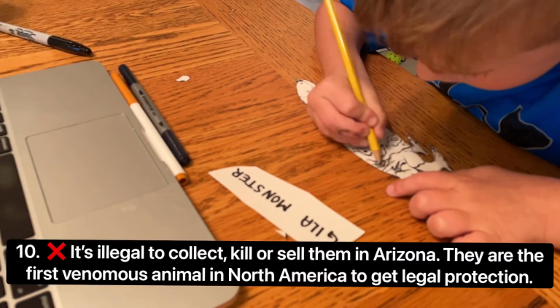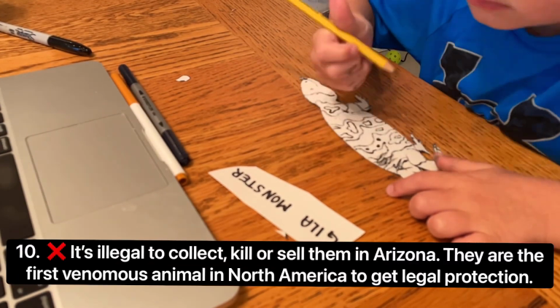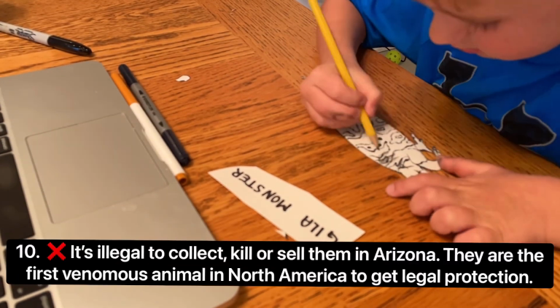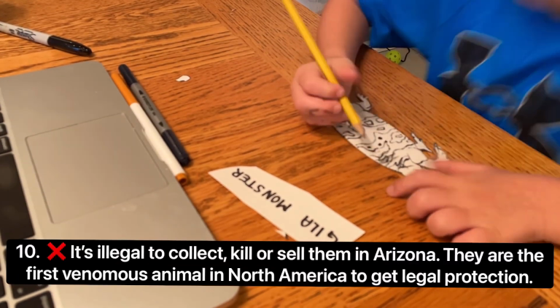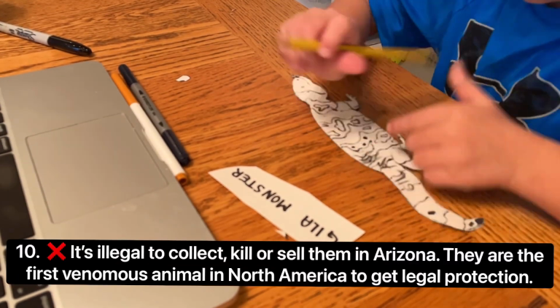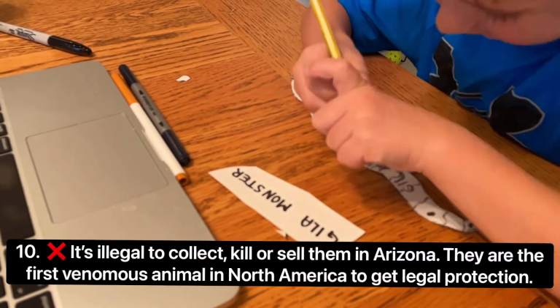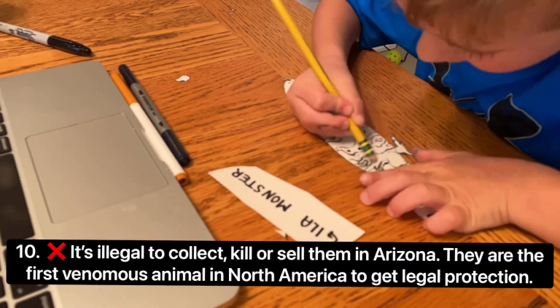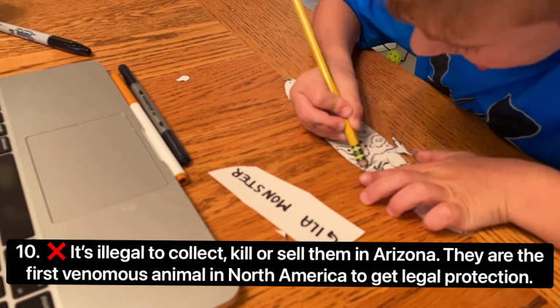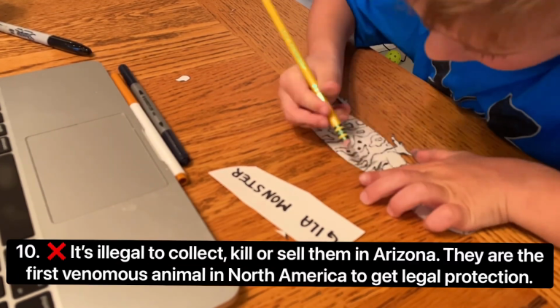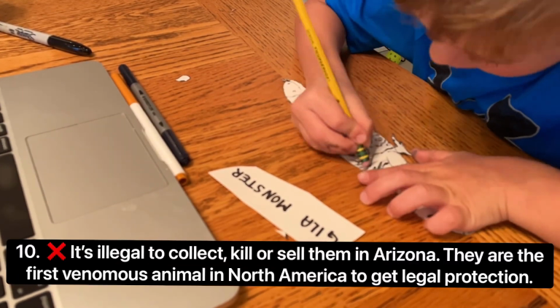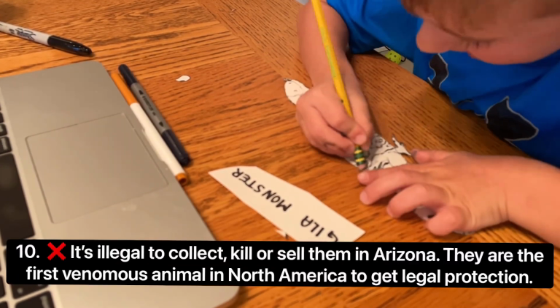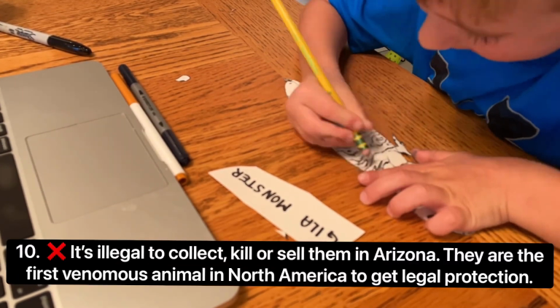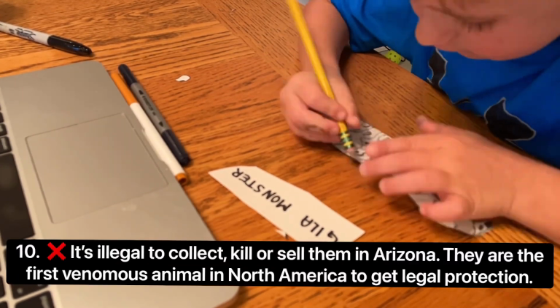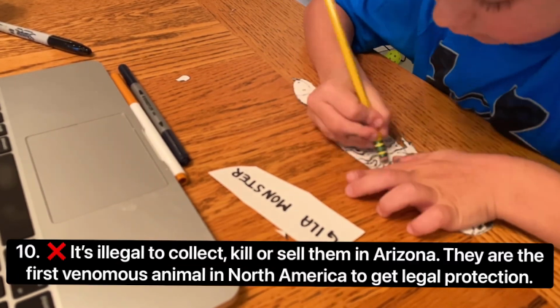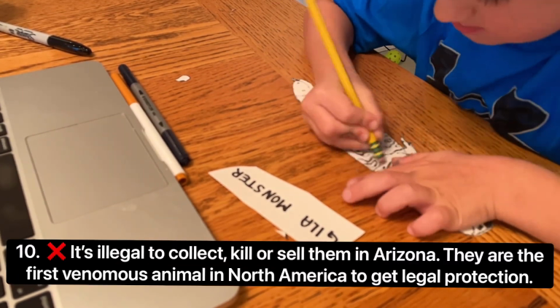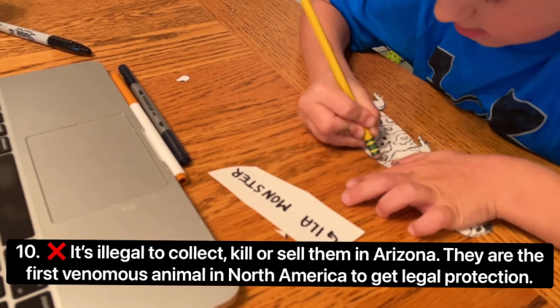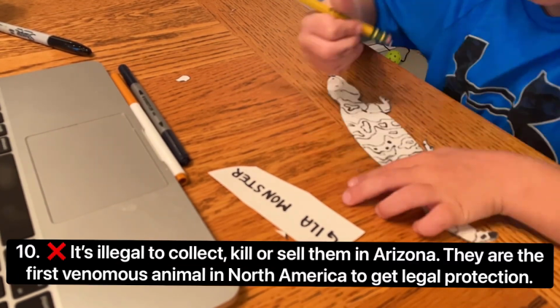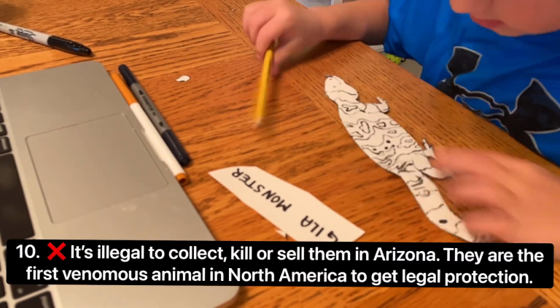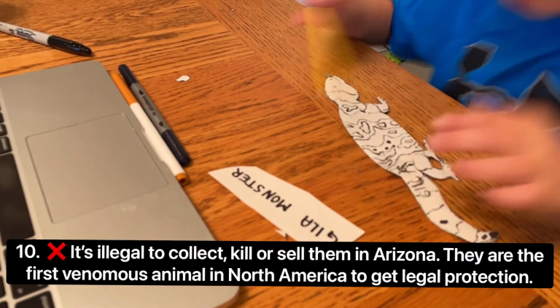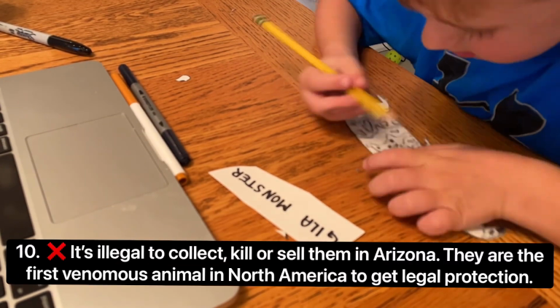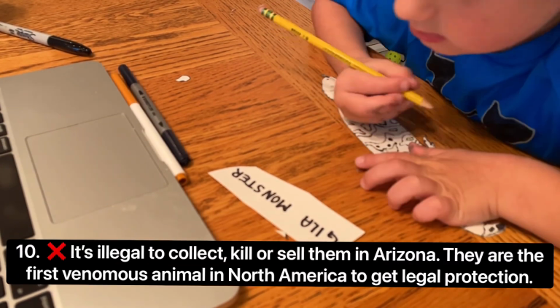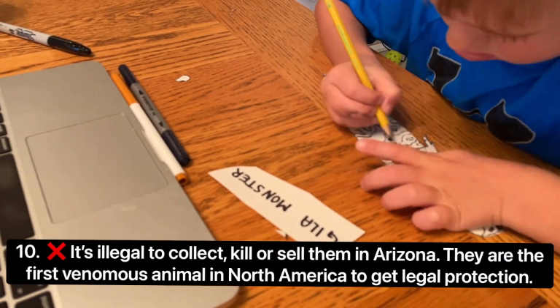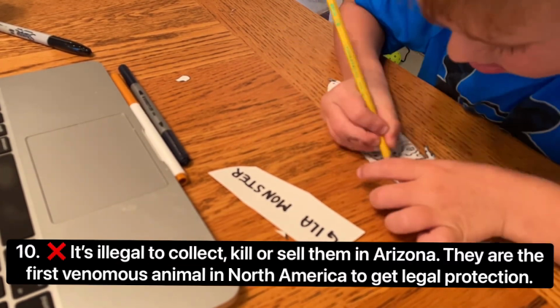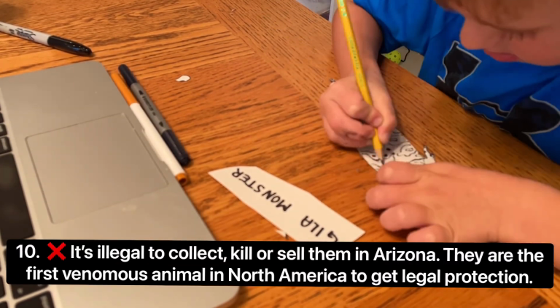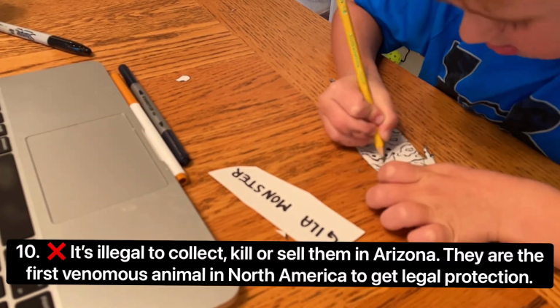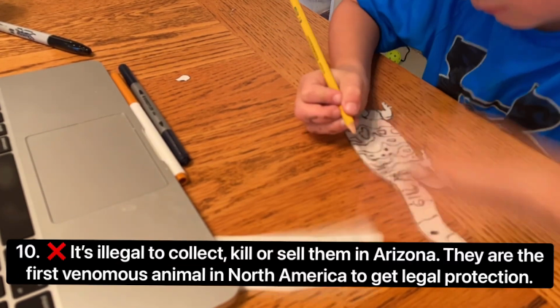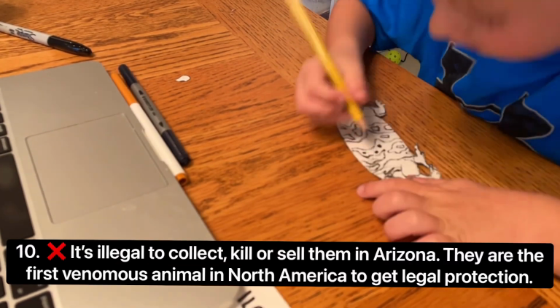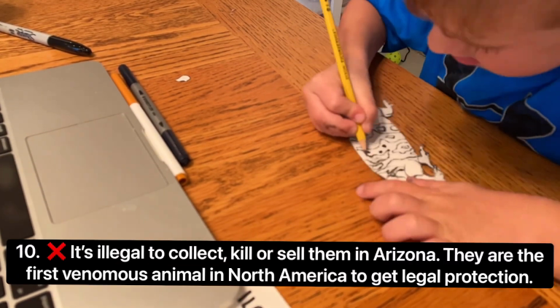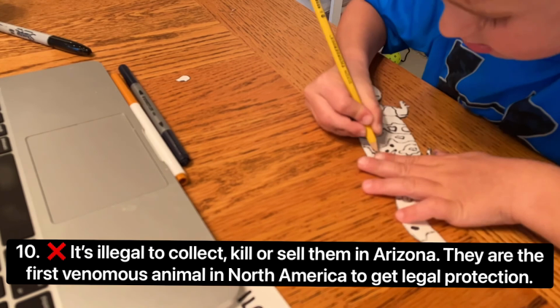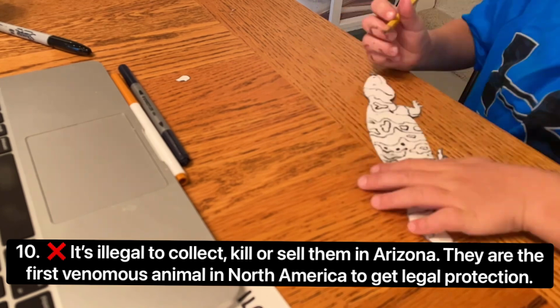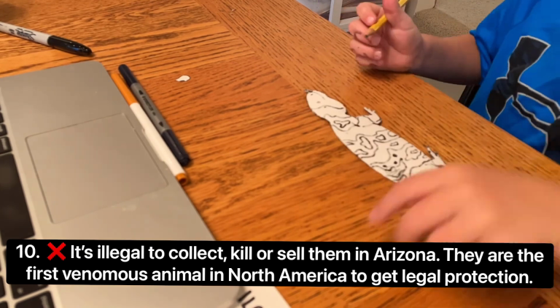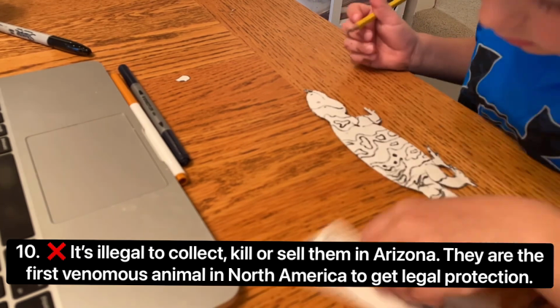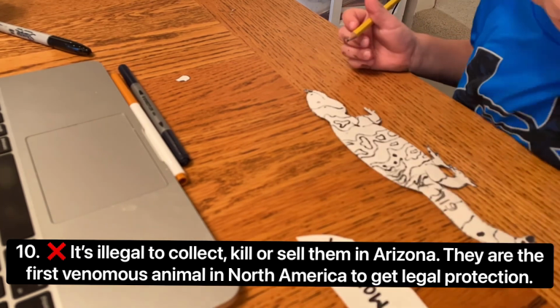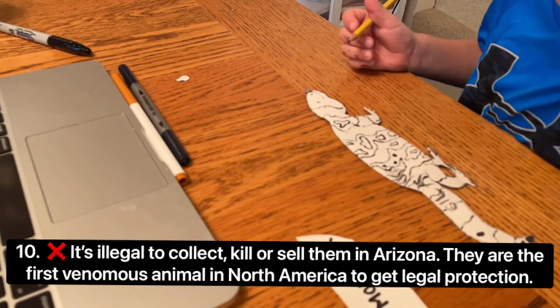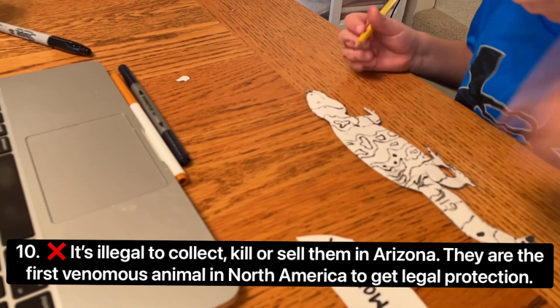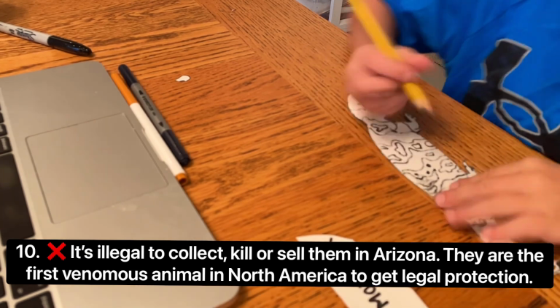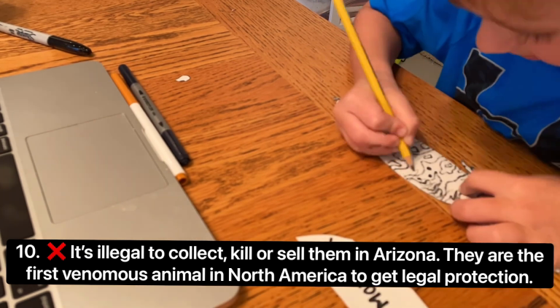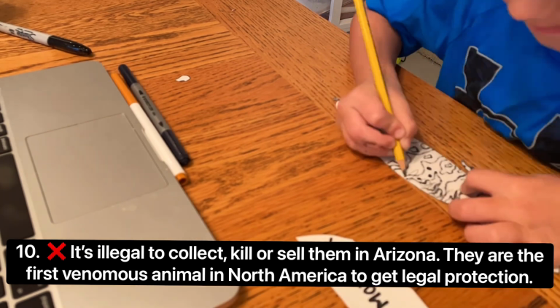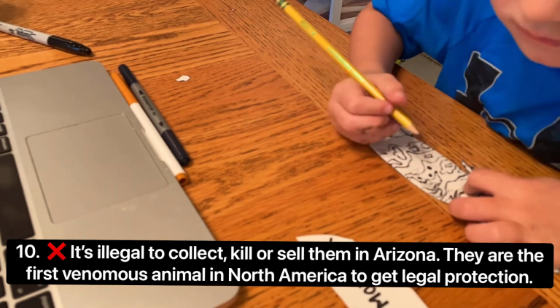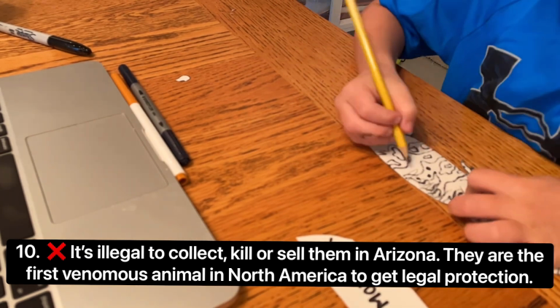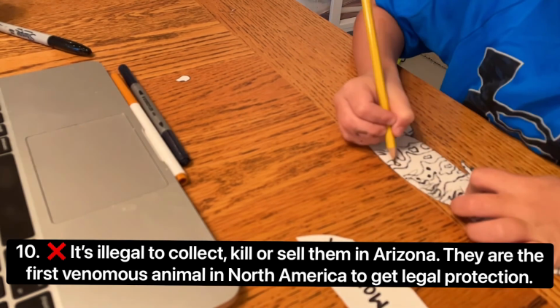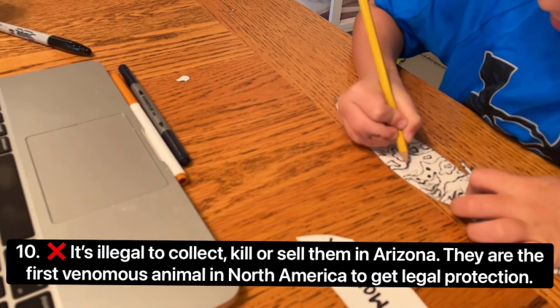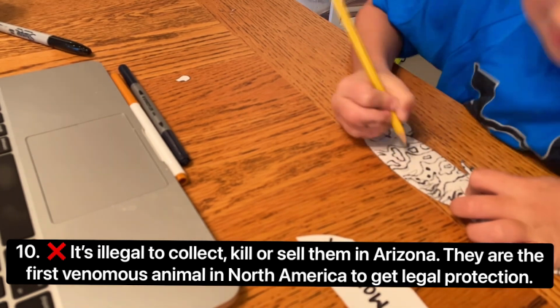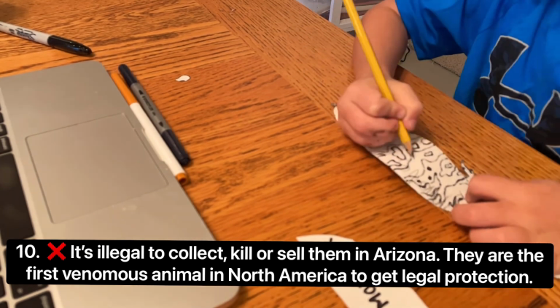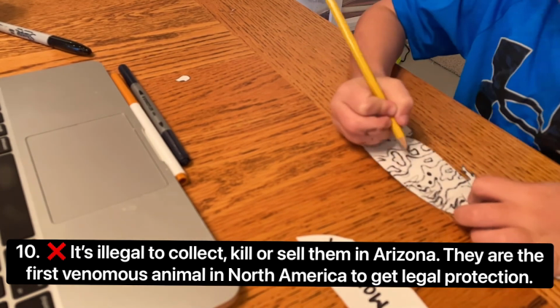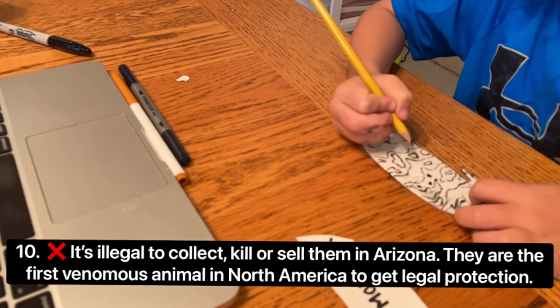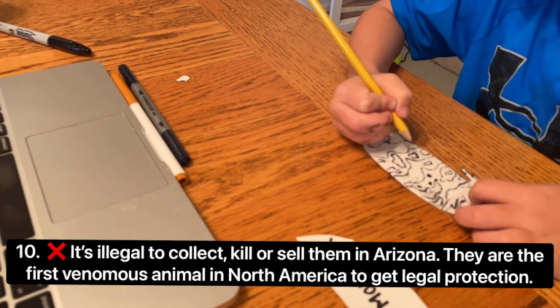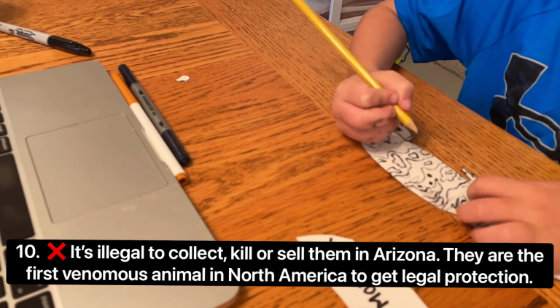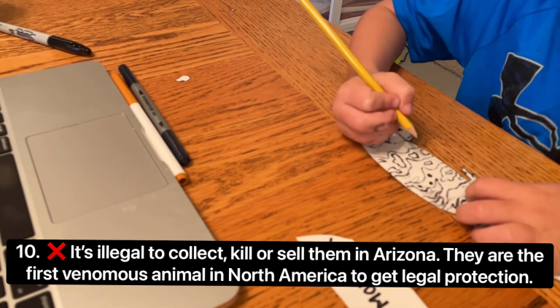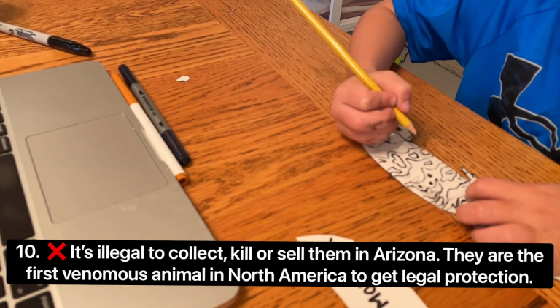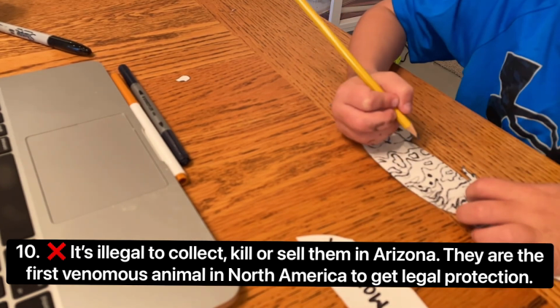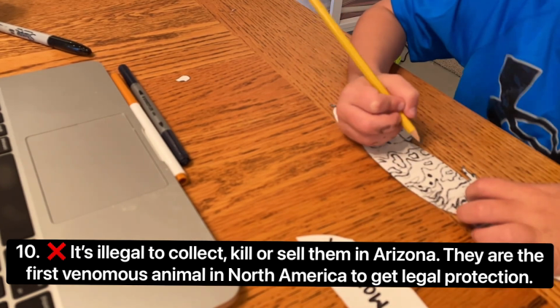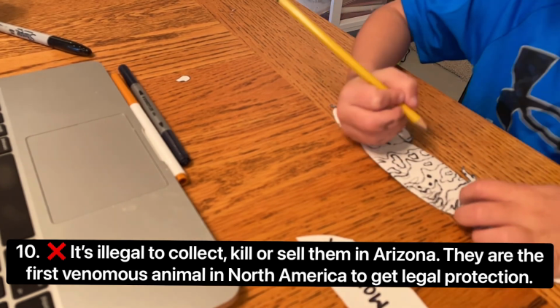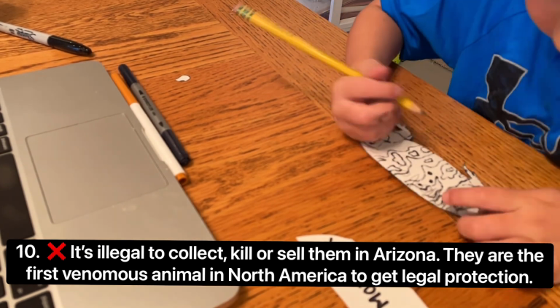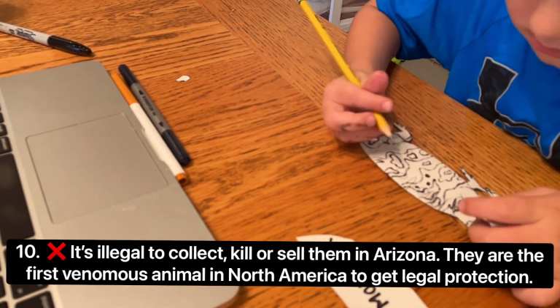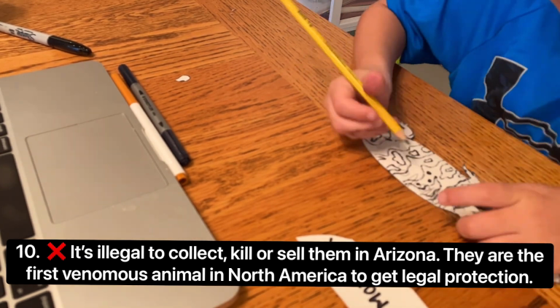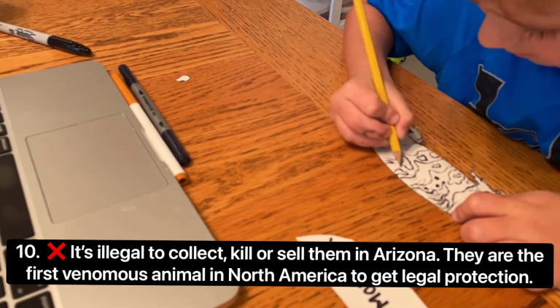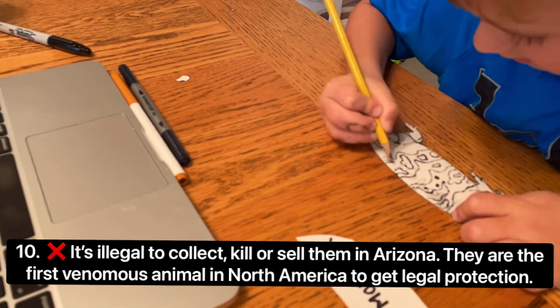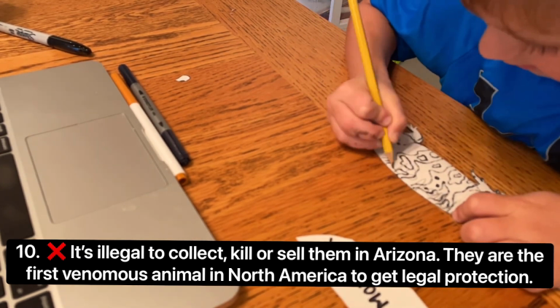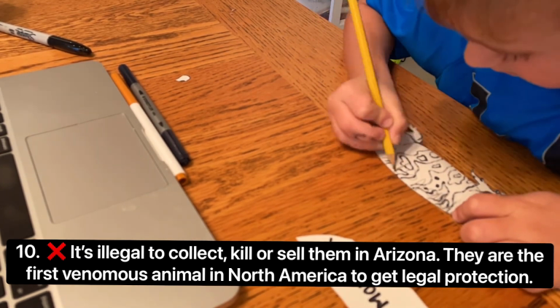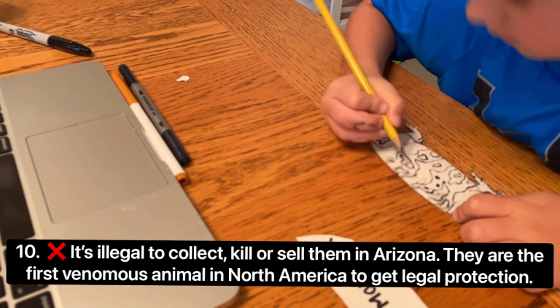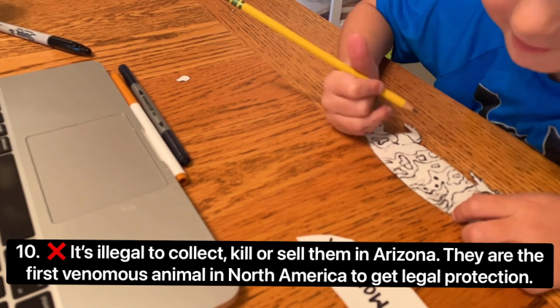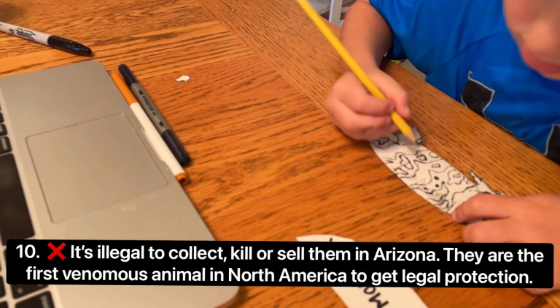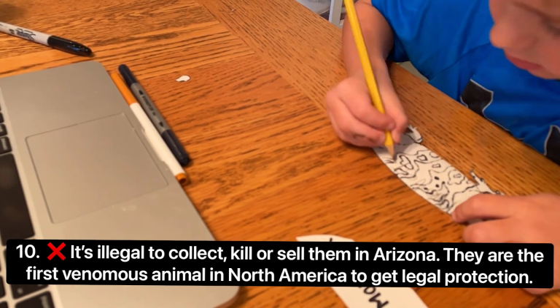It's actually illegal to collect, kill, or sell them in Arizona. They are the first venomous animal in North America to get legal protection.